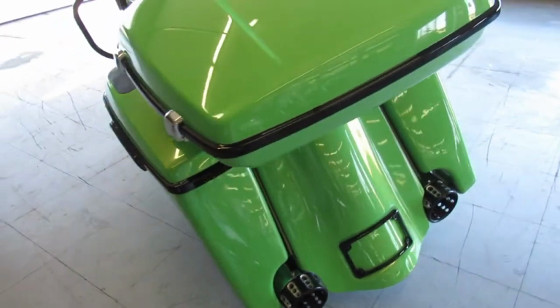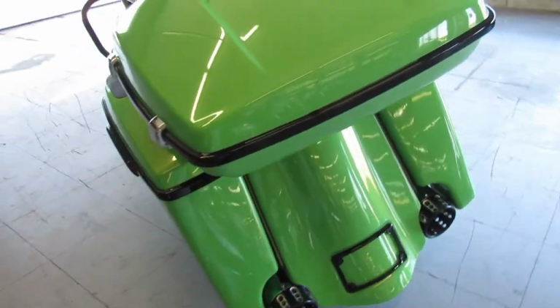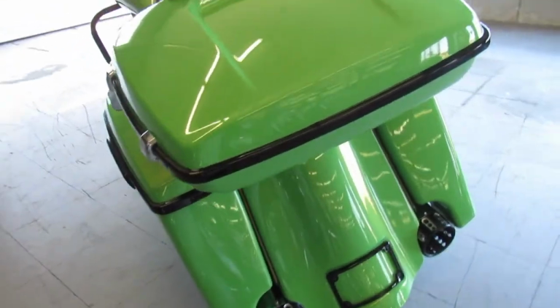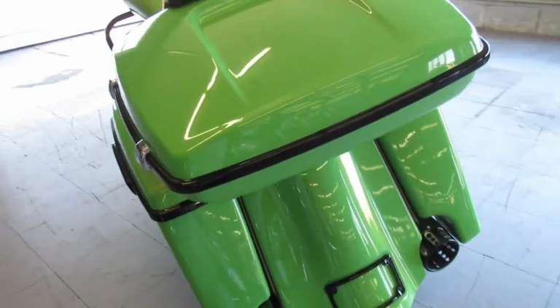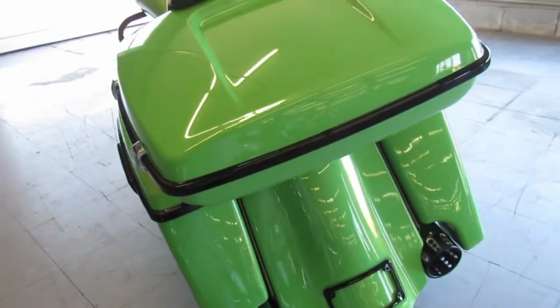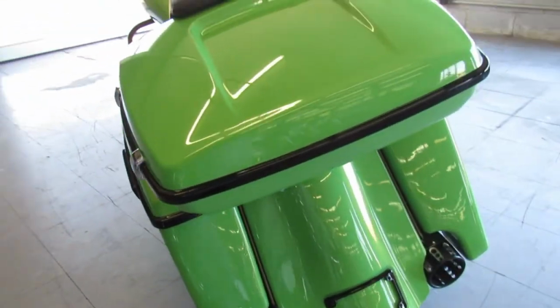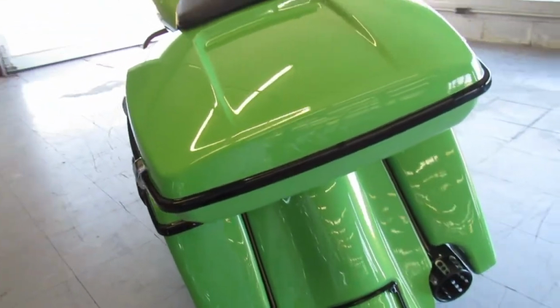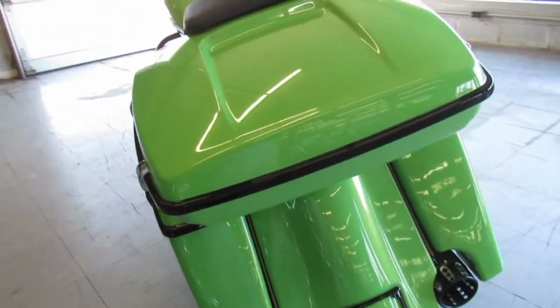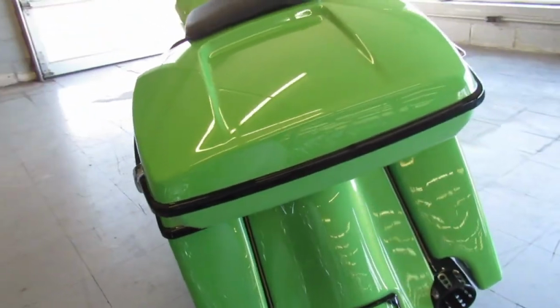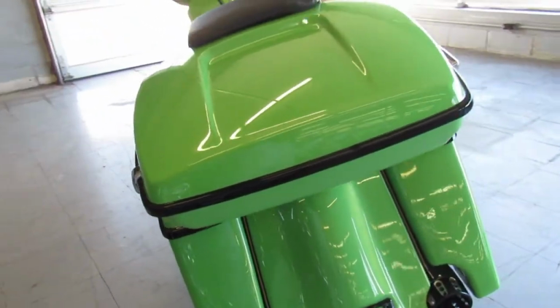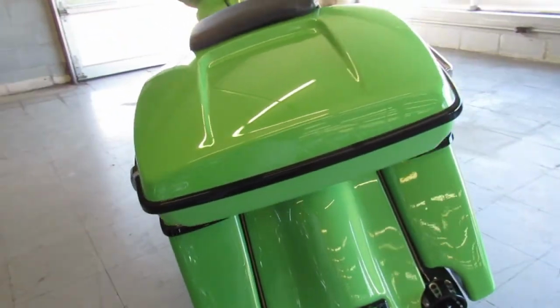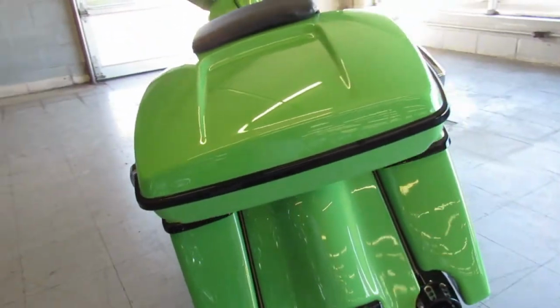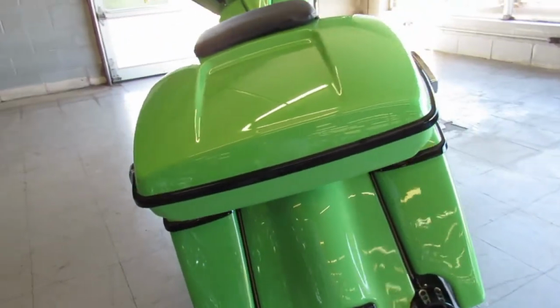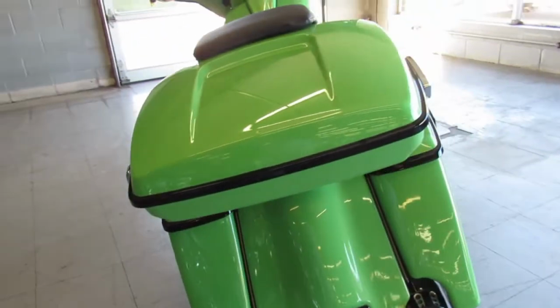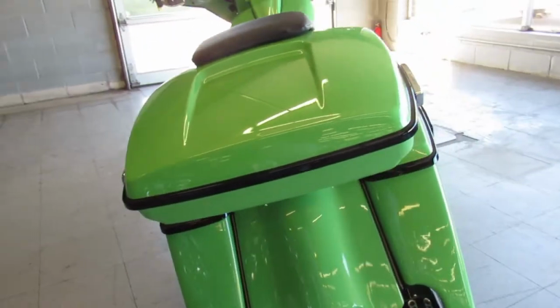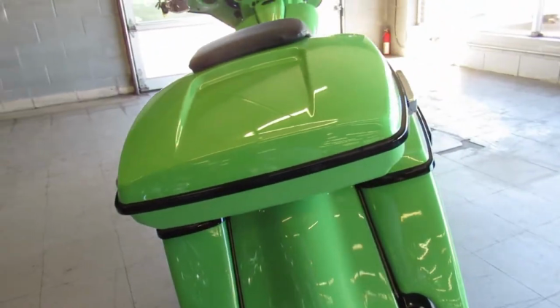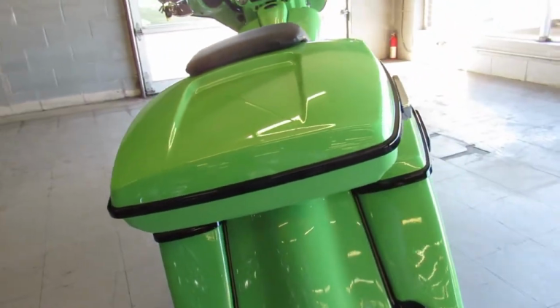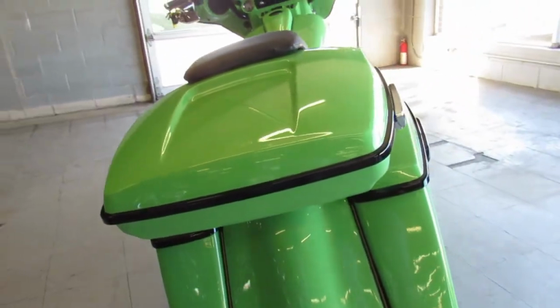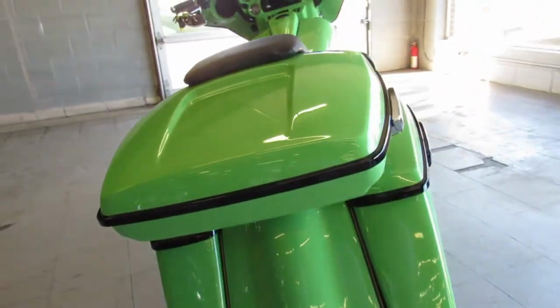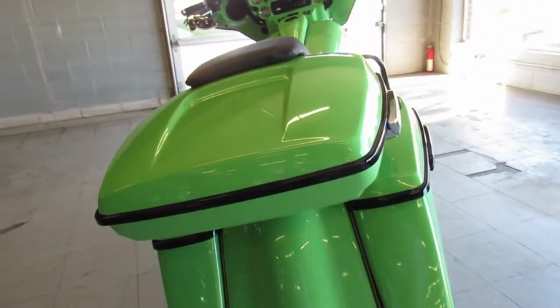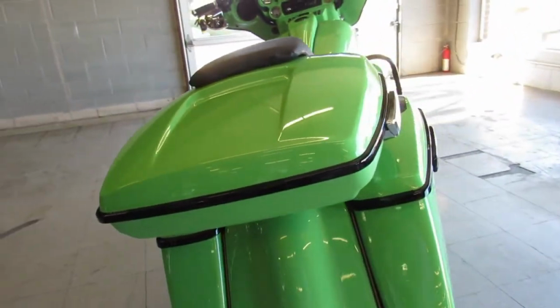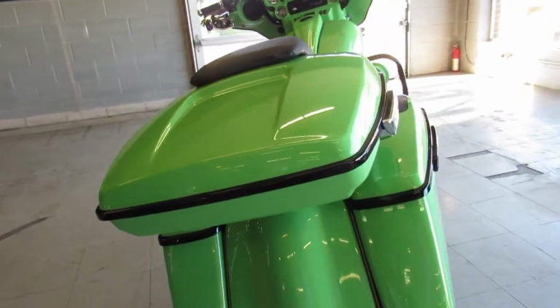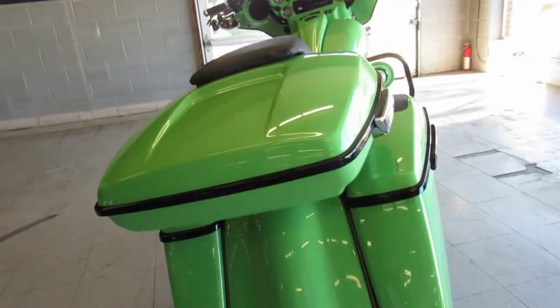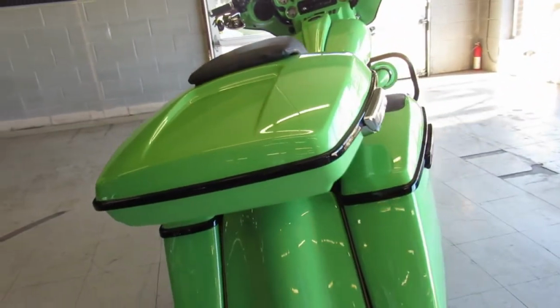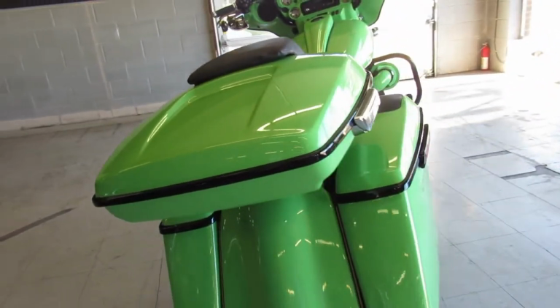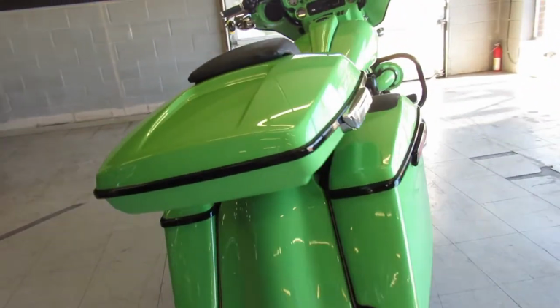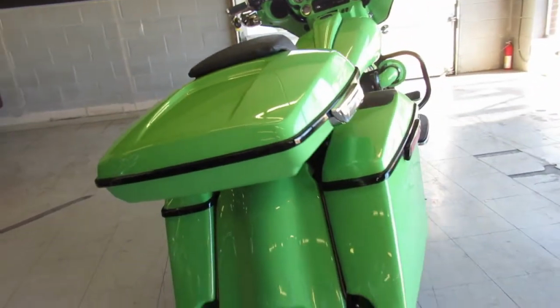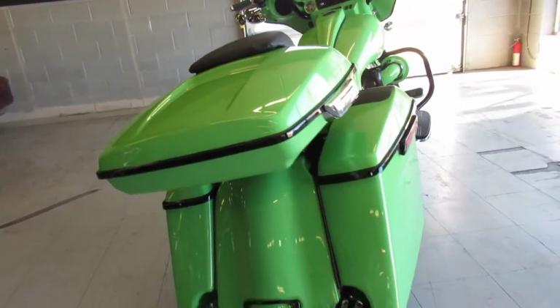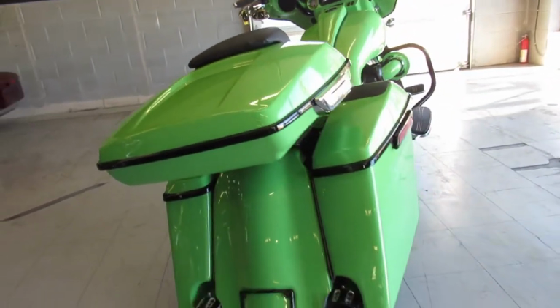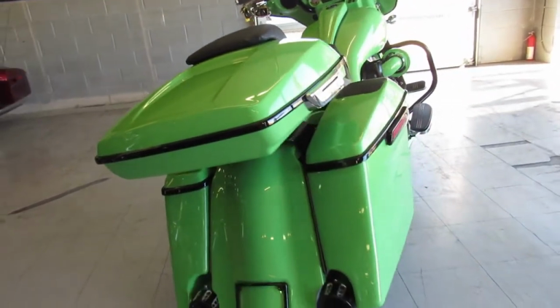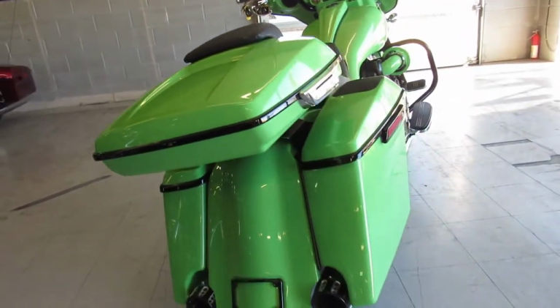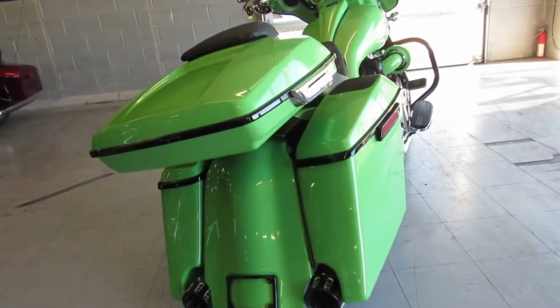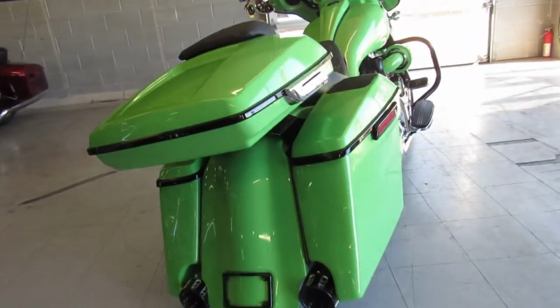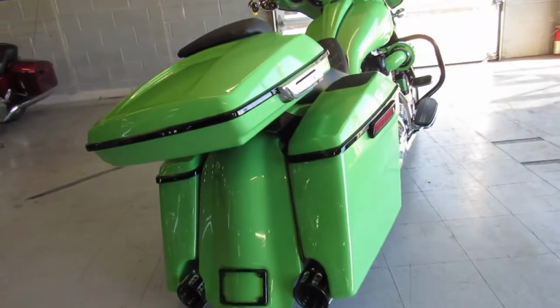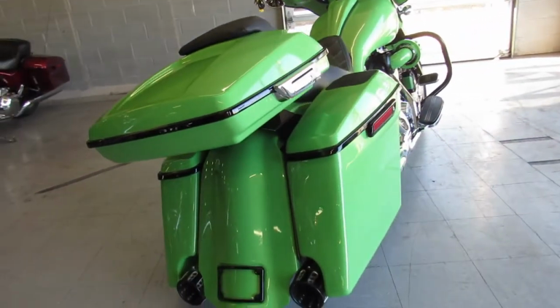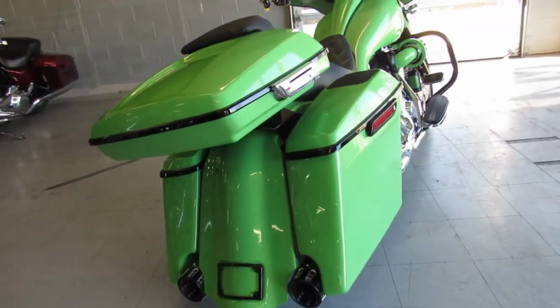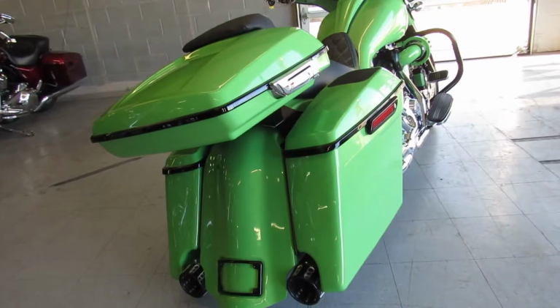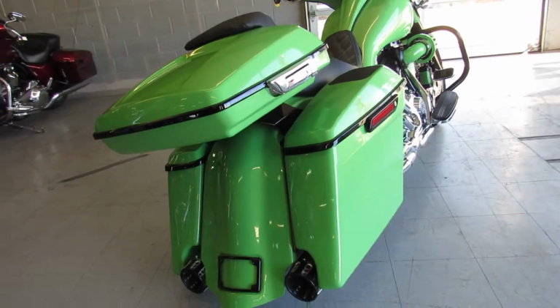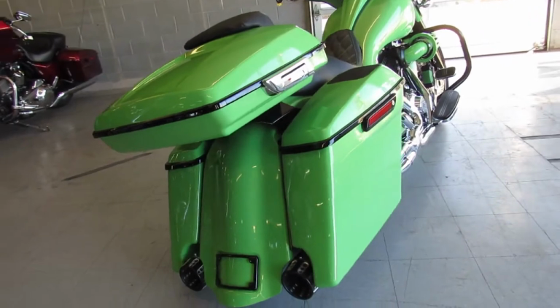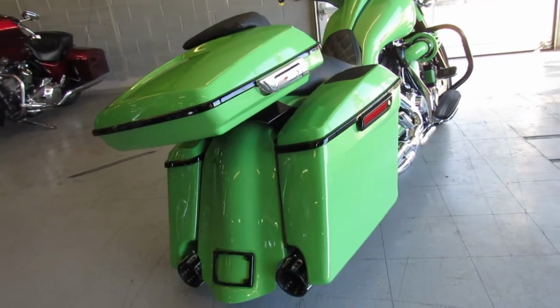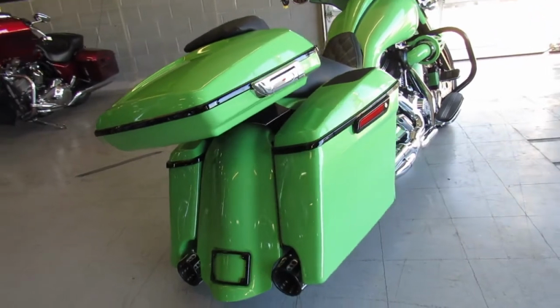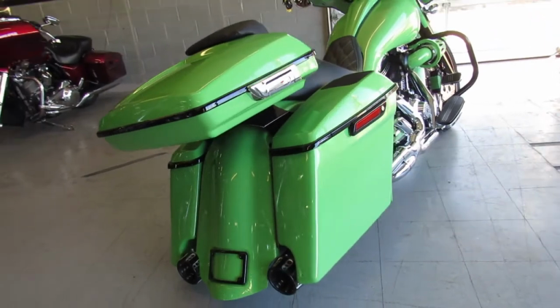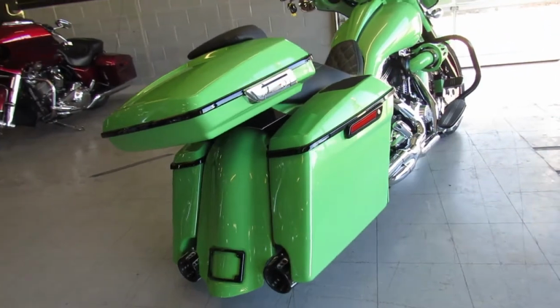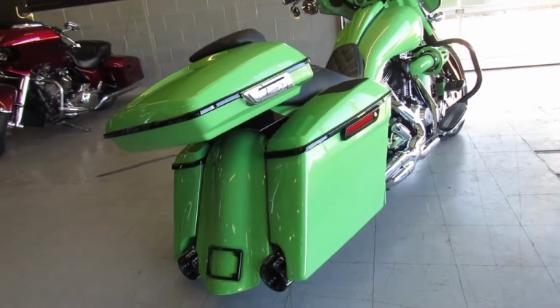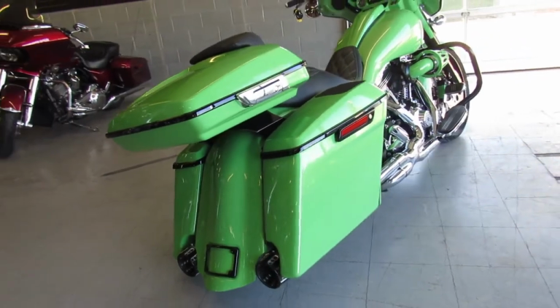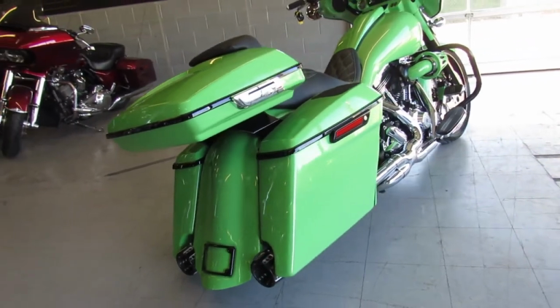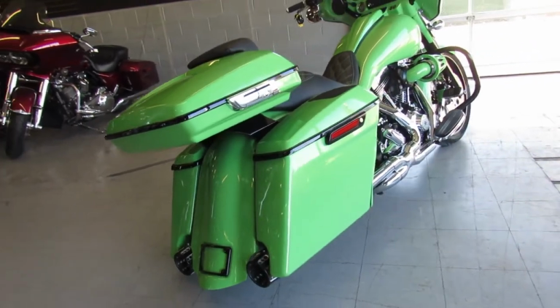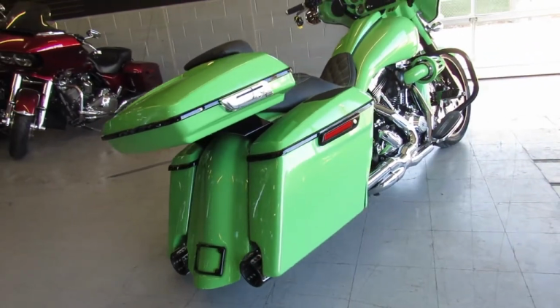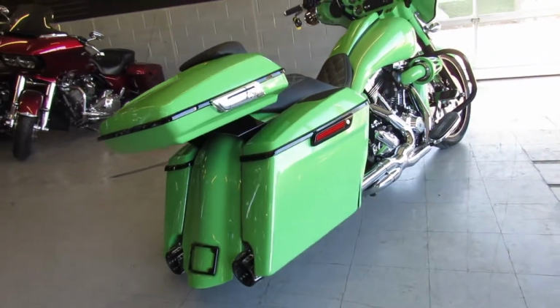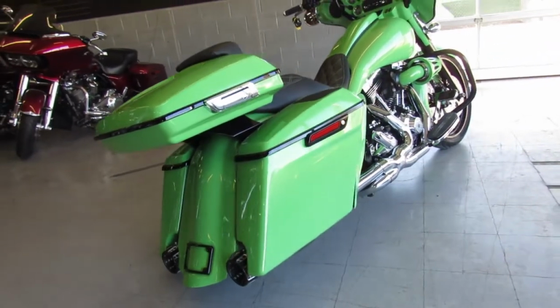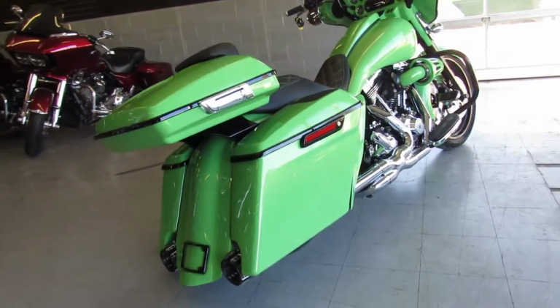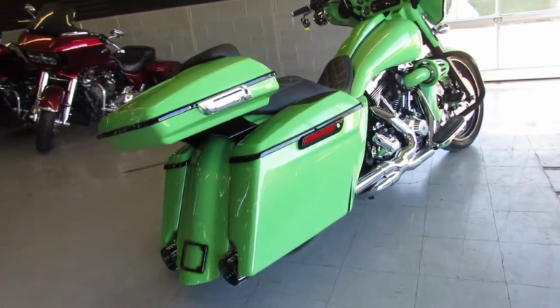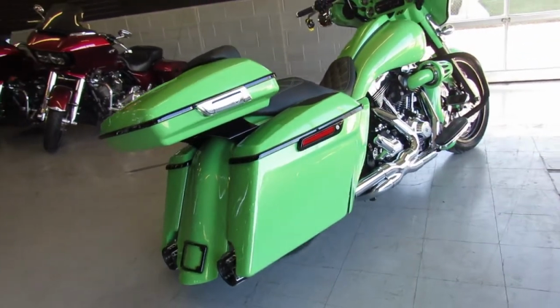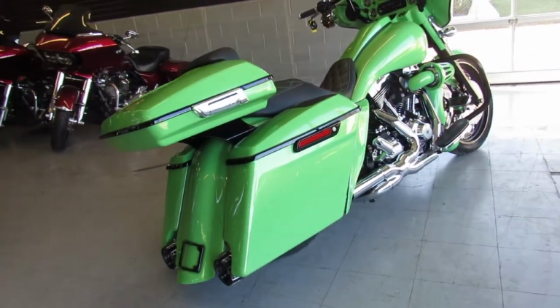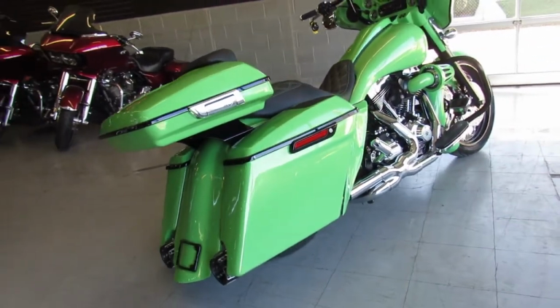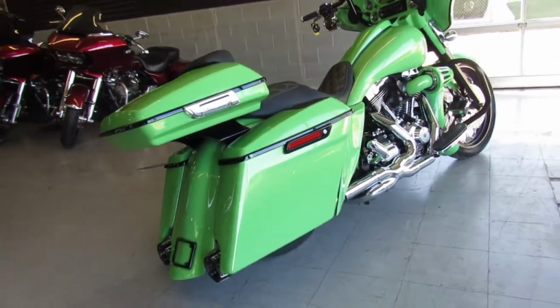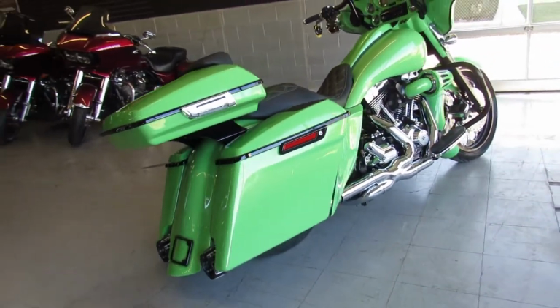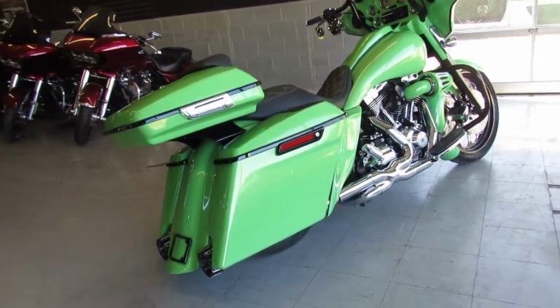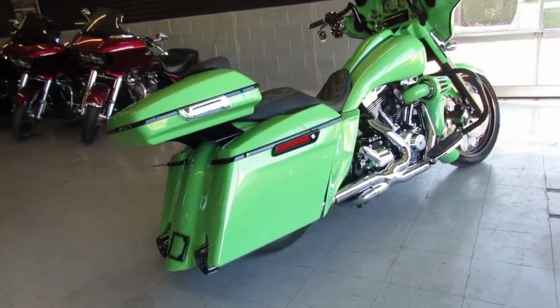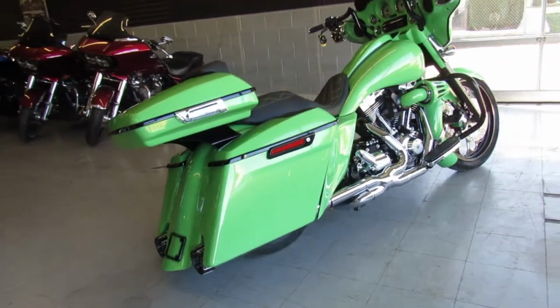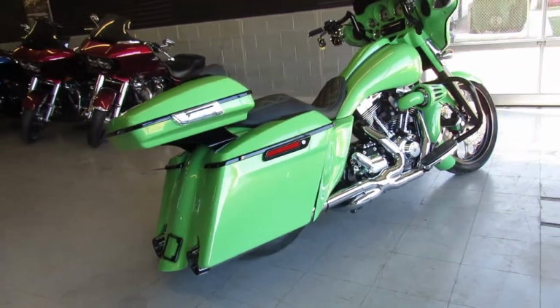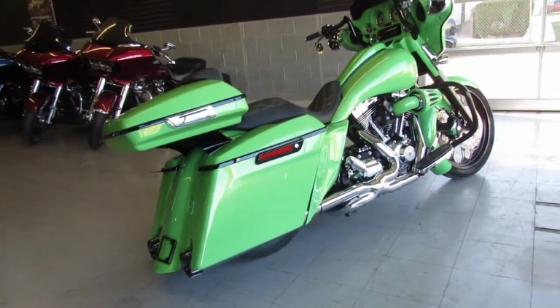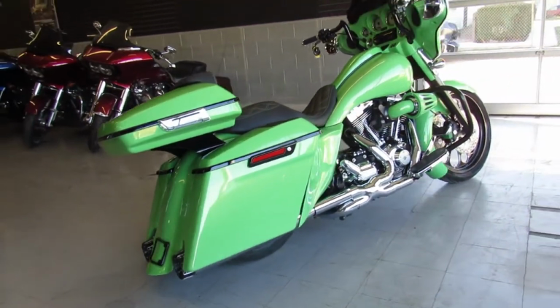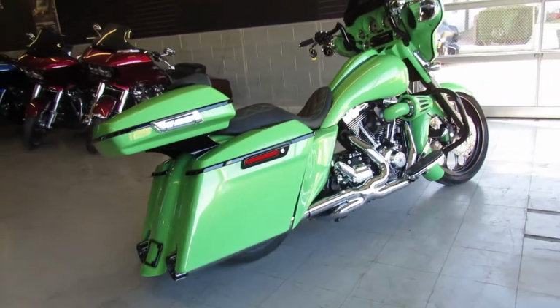As you guys can see, this thing is just totally custom done right, no expense spared. It'll turn heads everywhere you go — over $40,000 invested here.